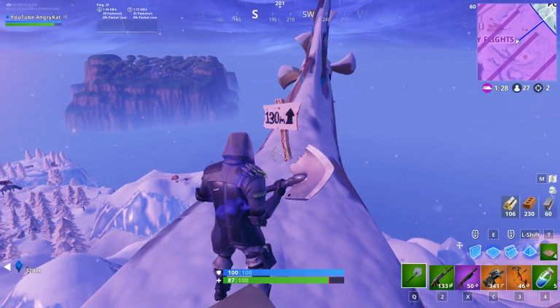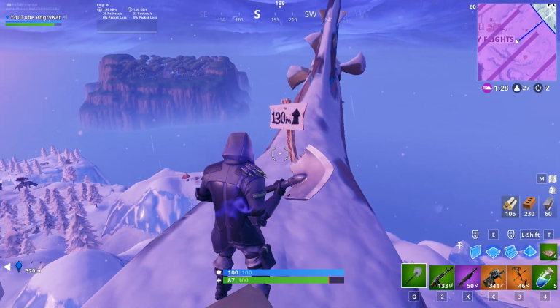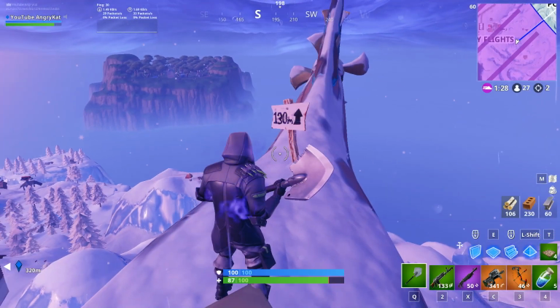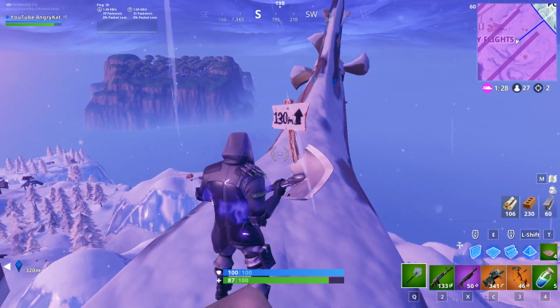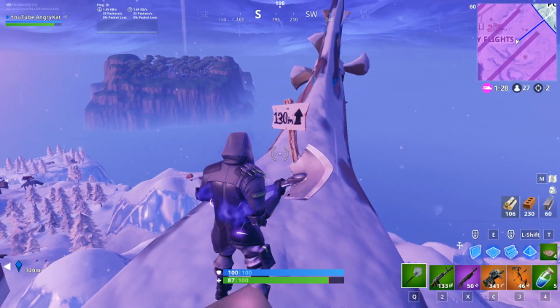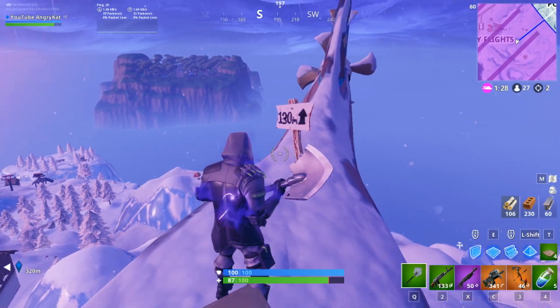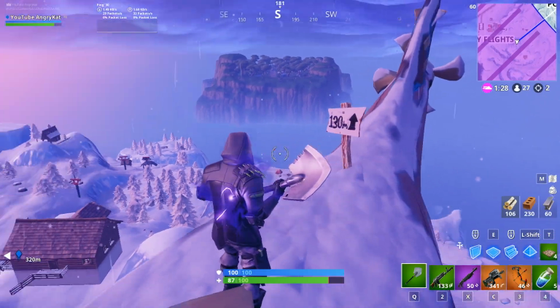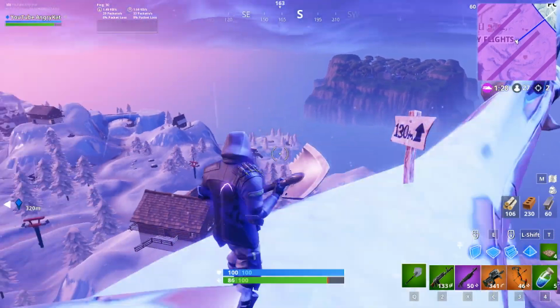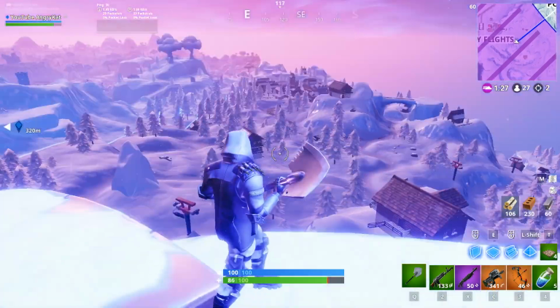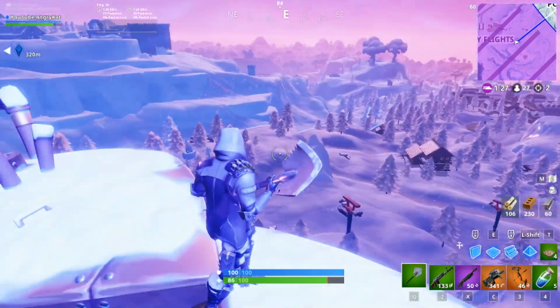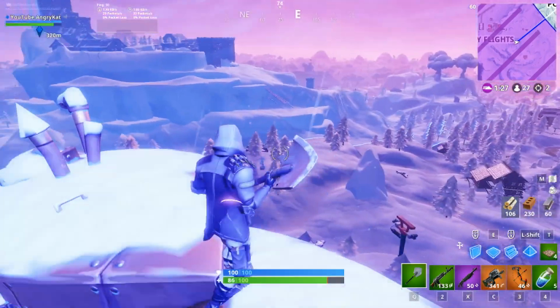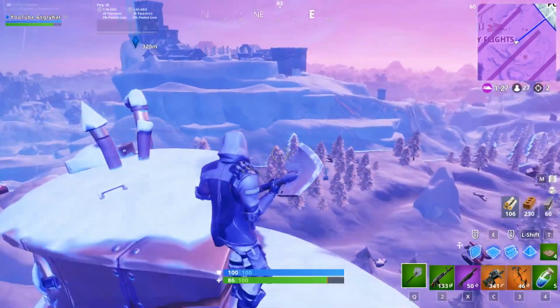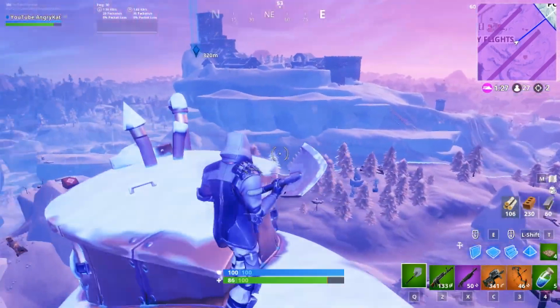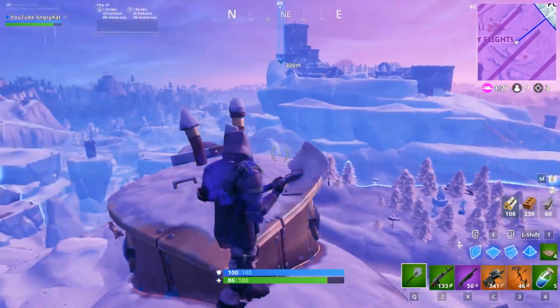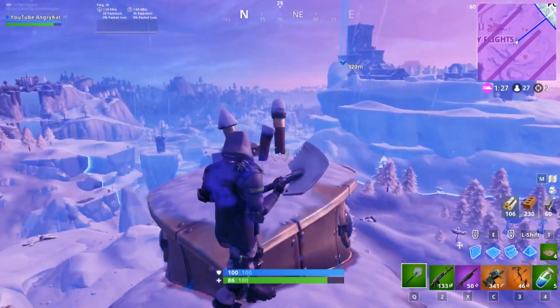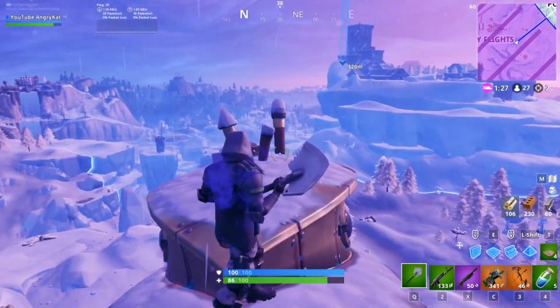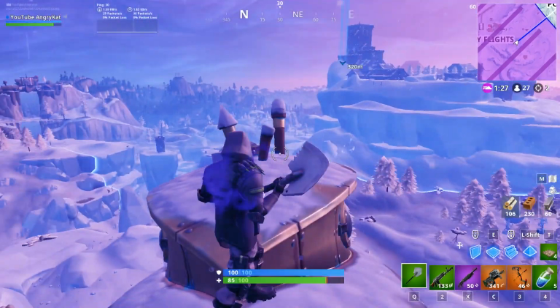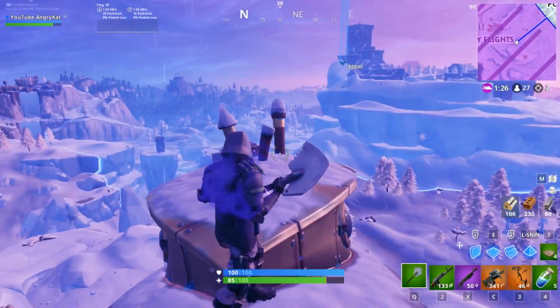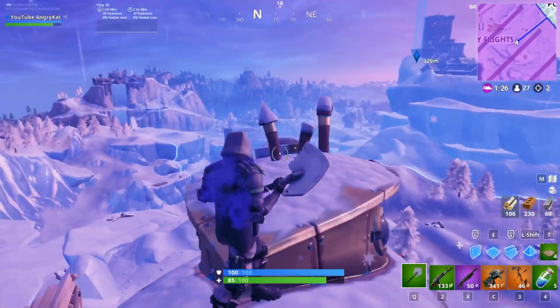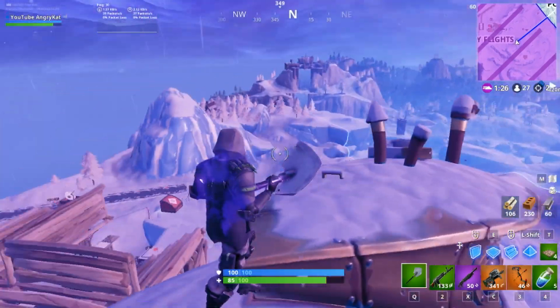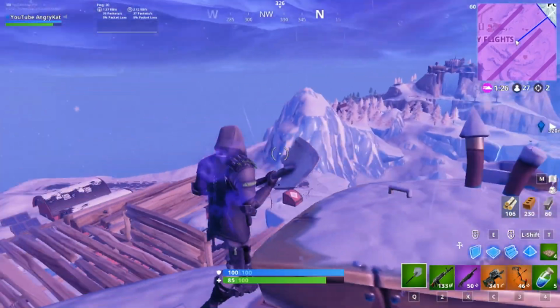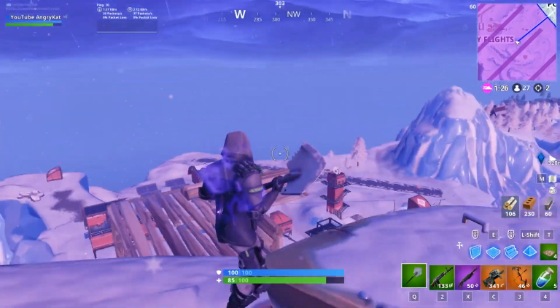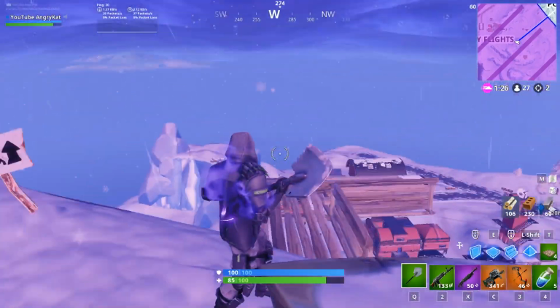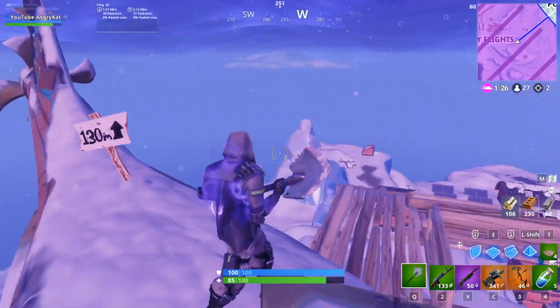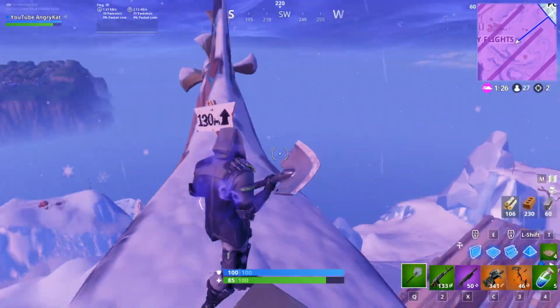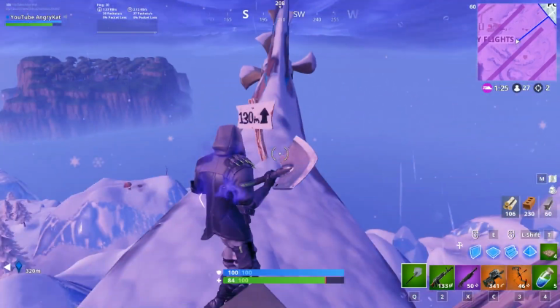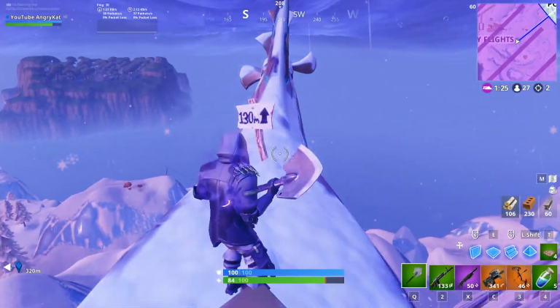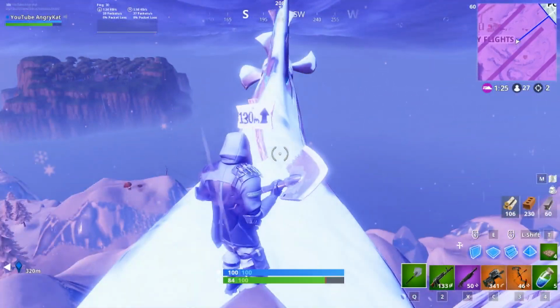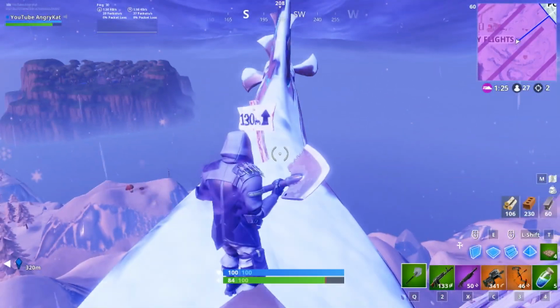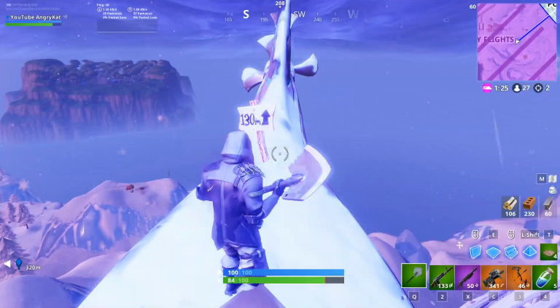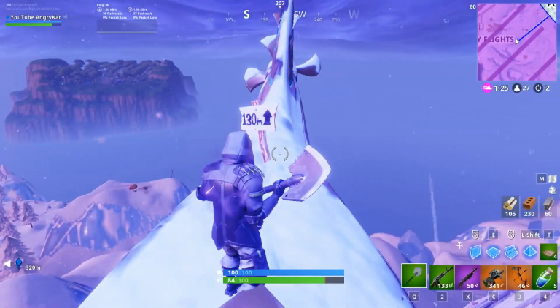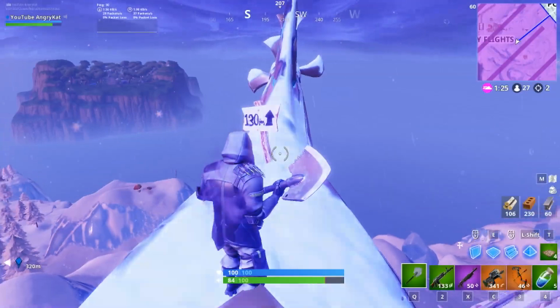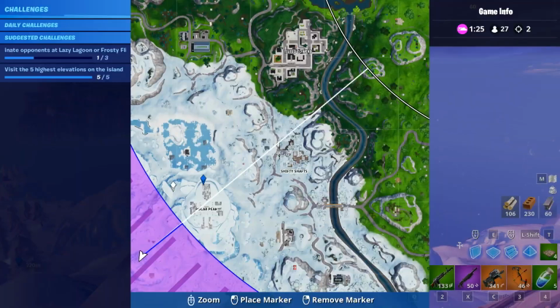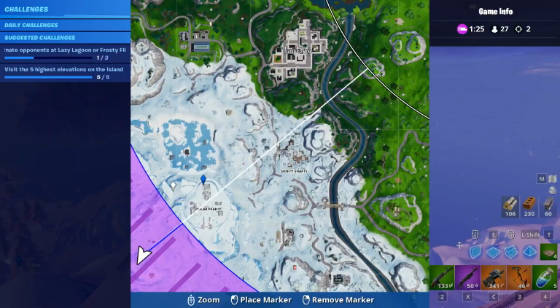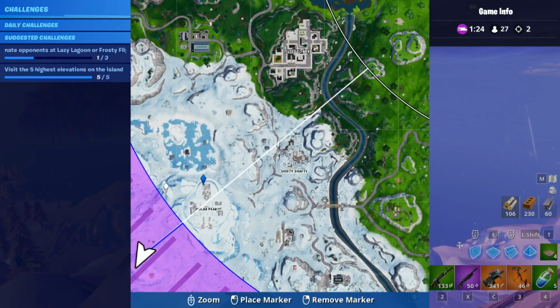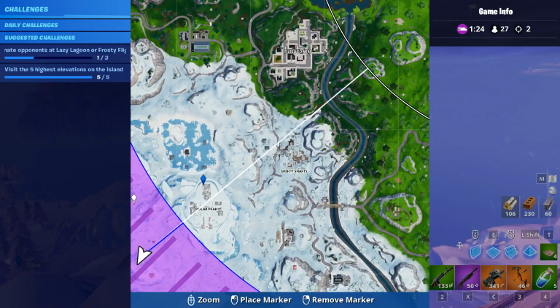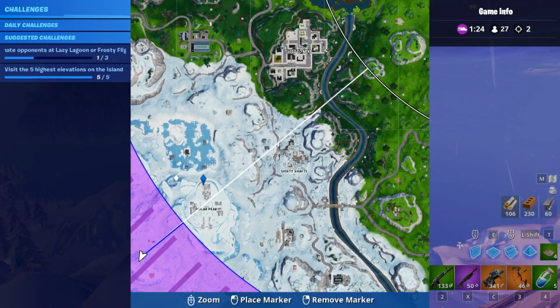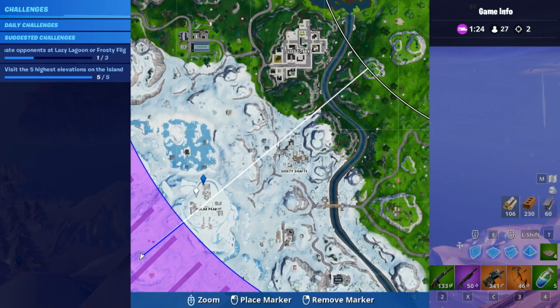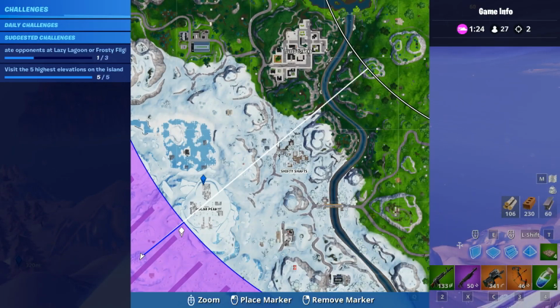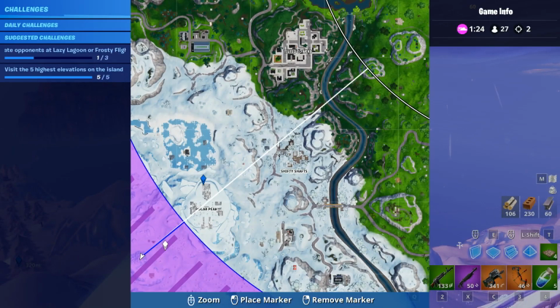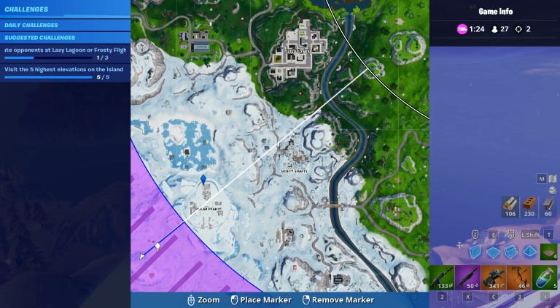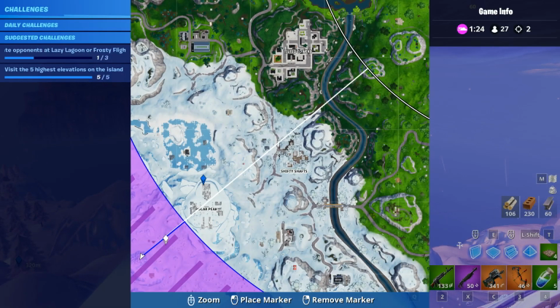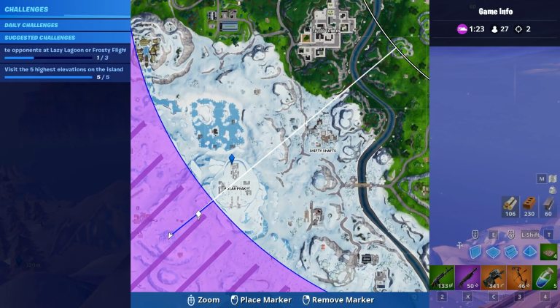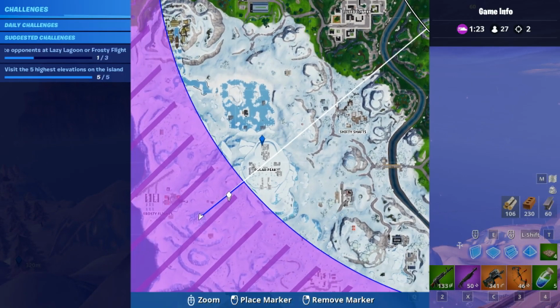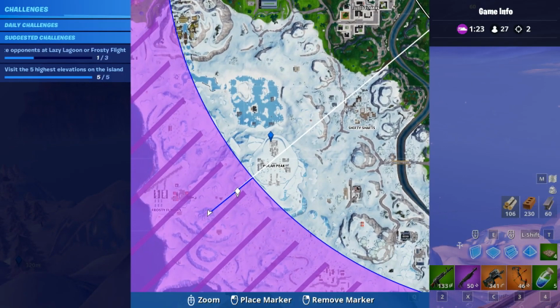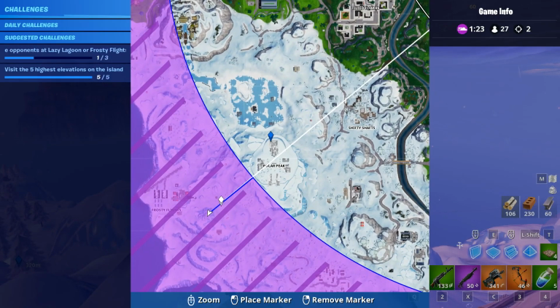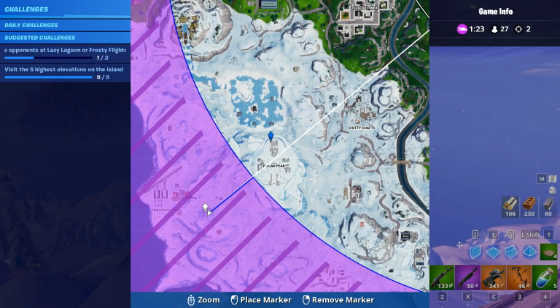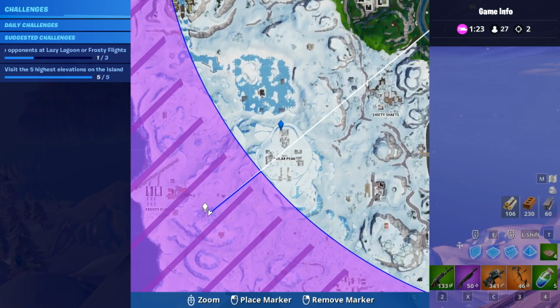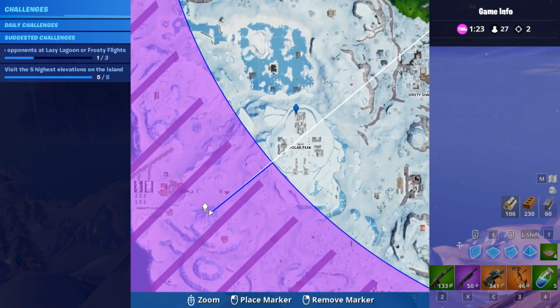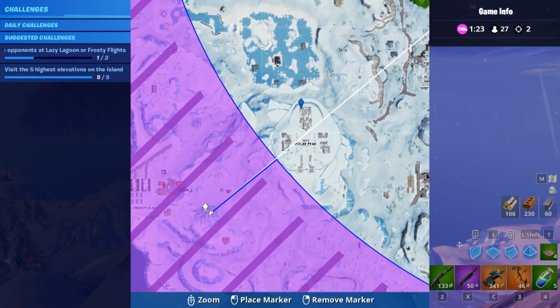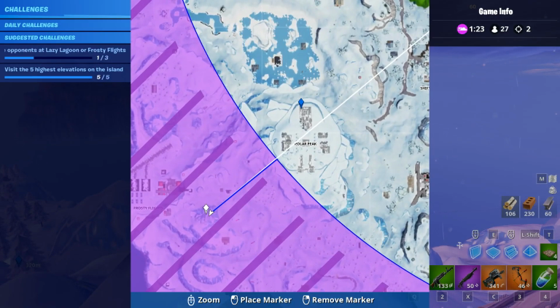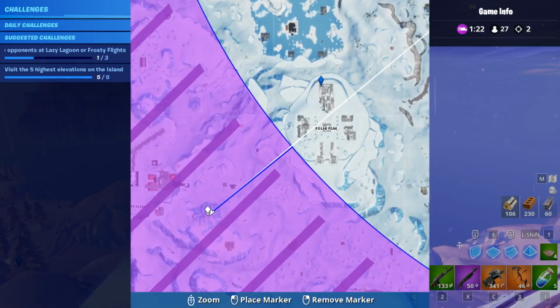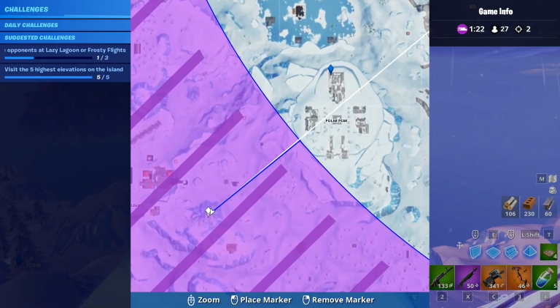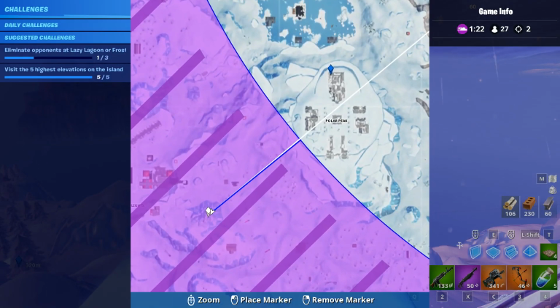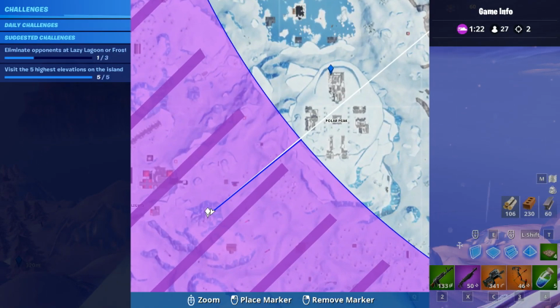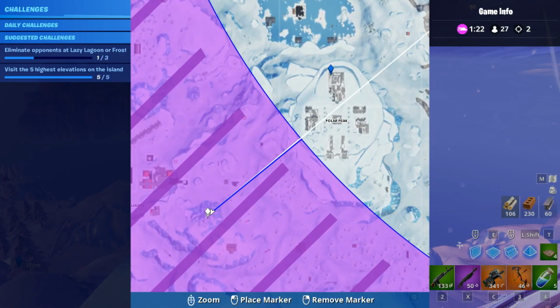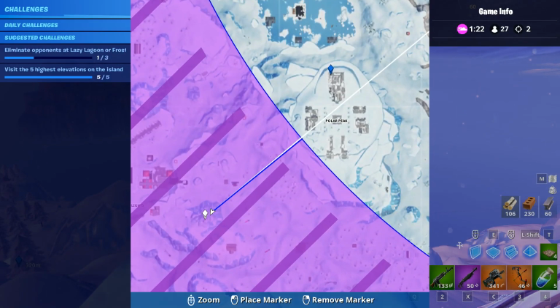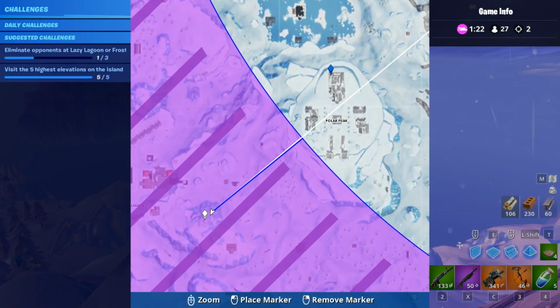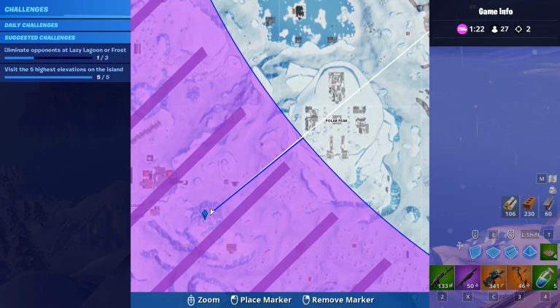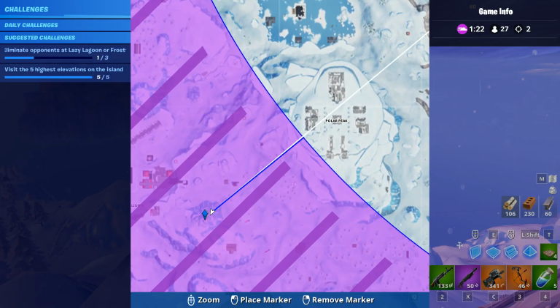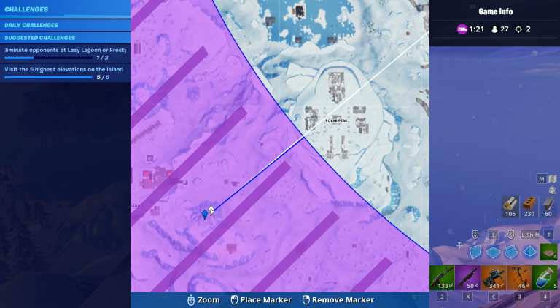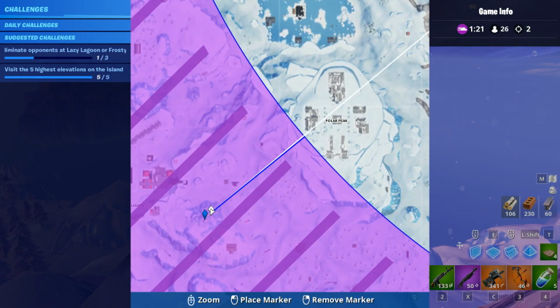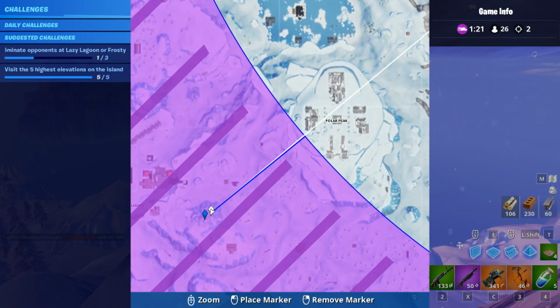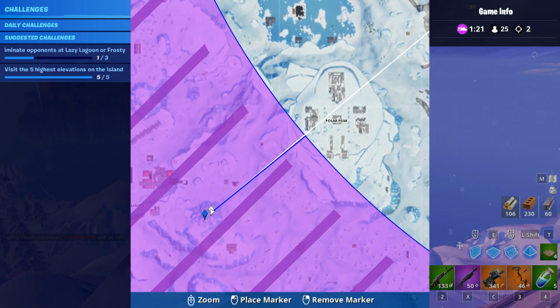Then we are going to go to Submarine, which is also in the winter area, right next to Frosty Flights. It's 130 meters up, and here it is.